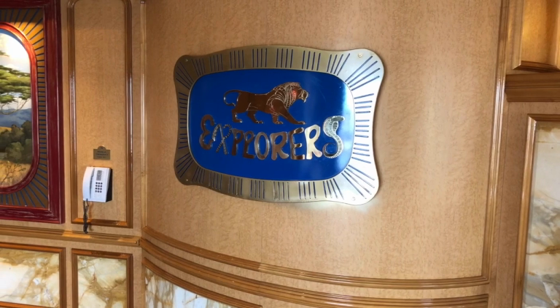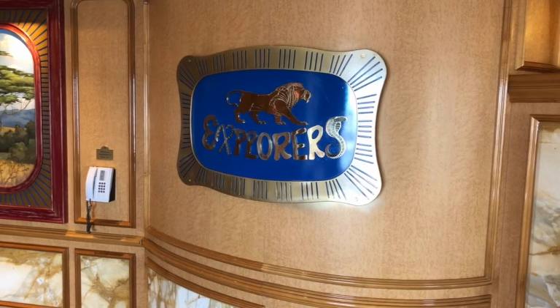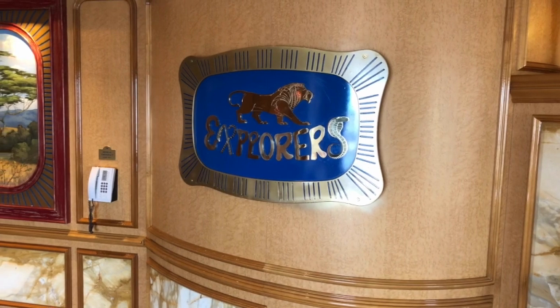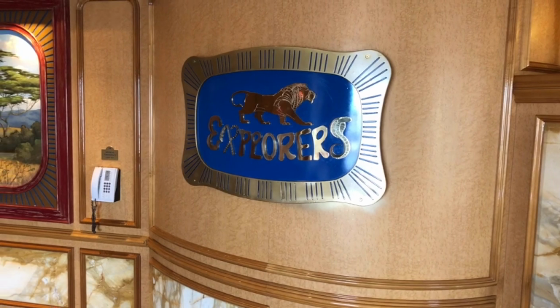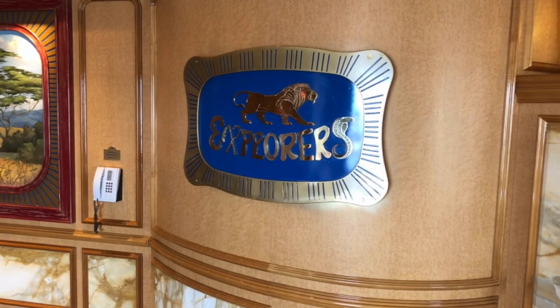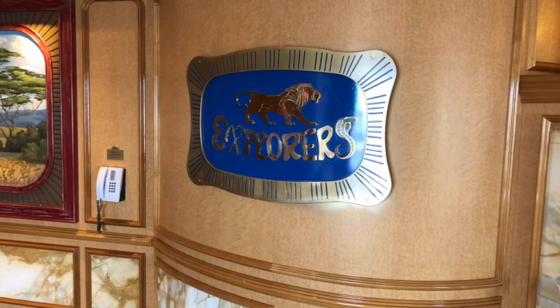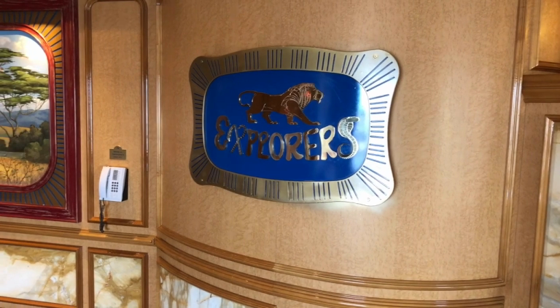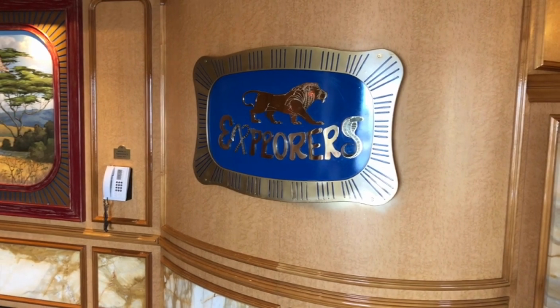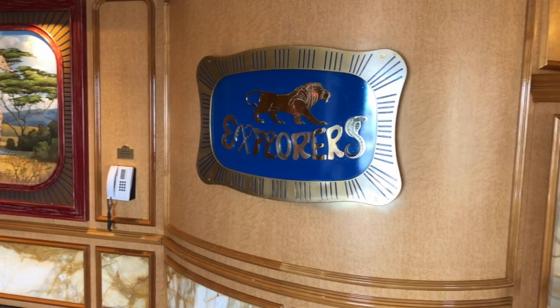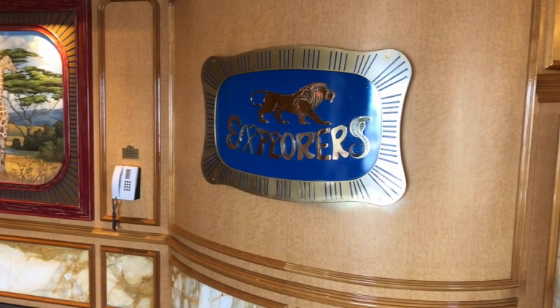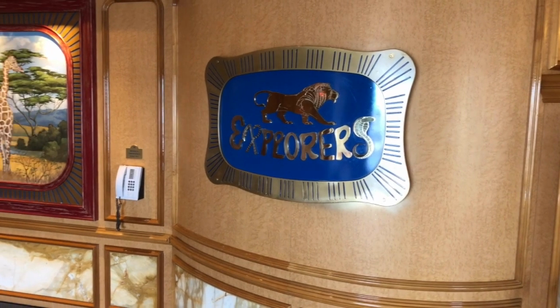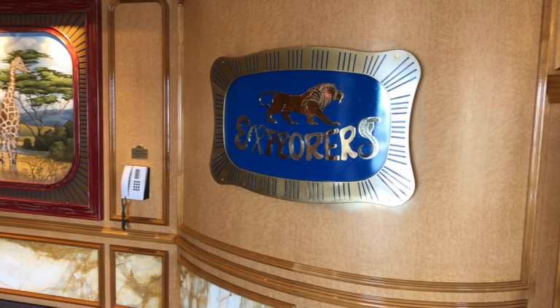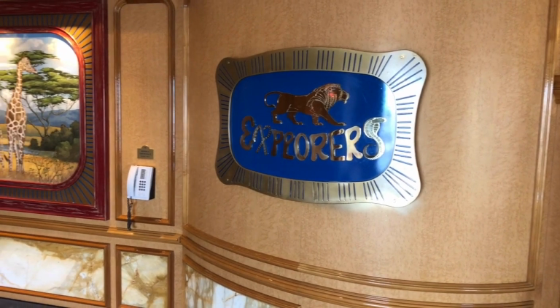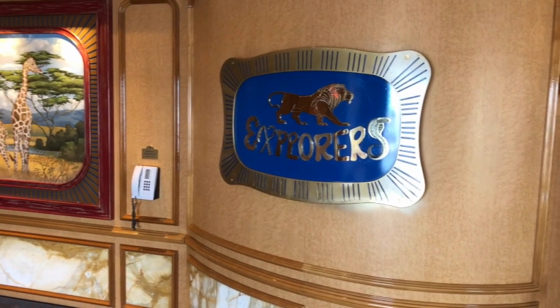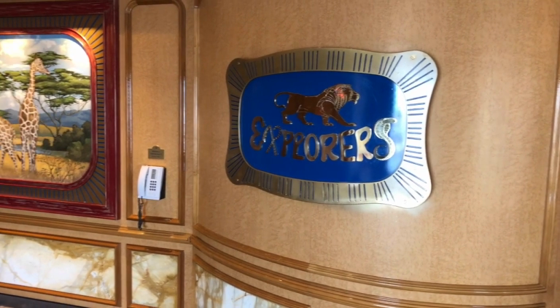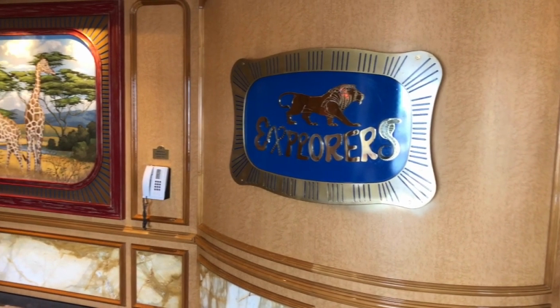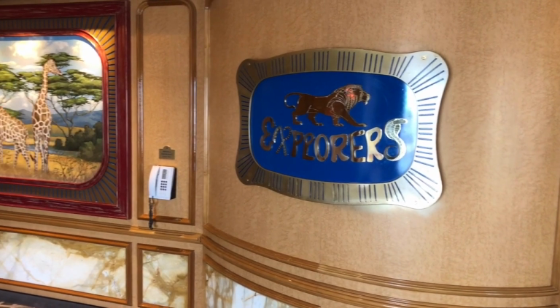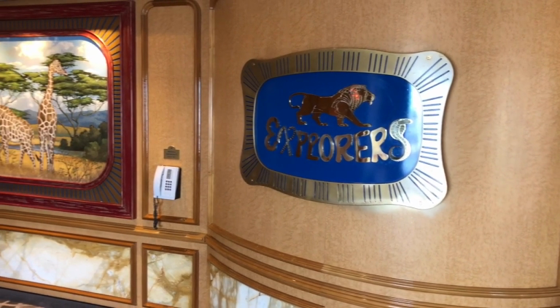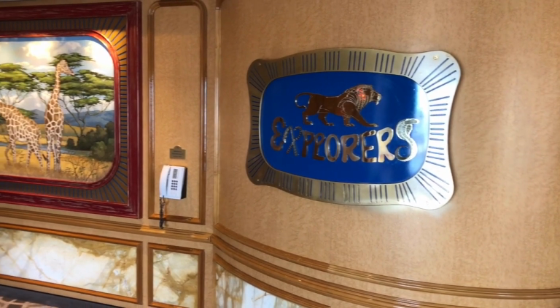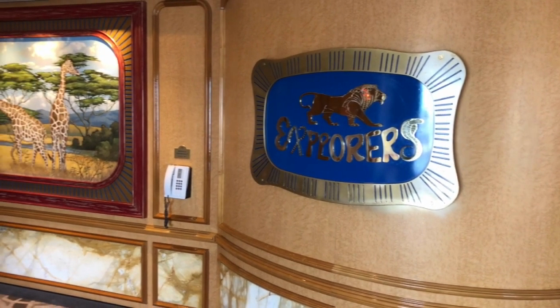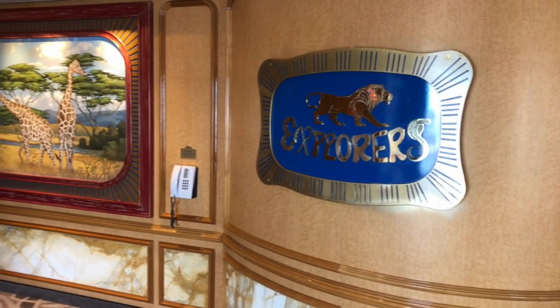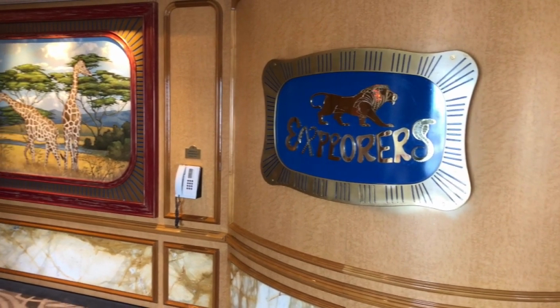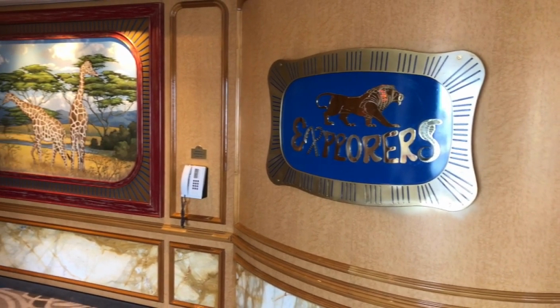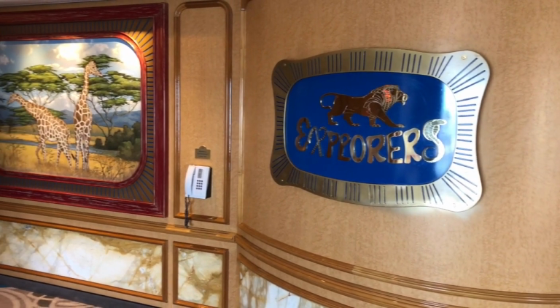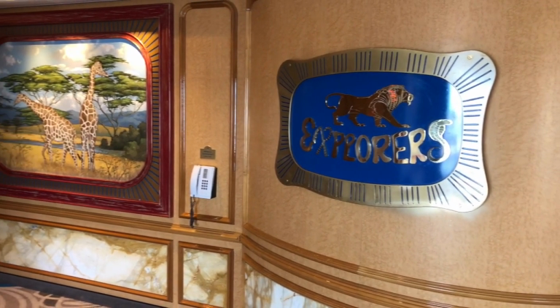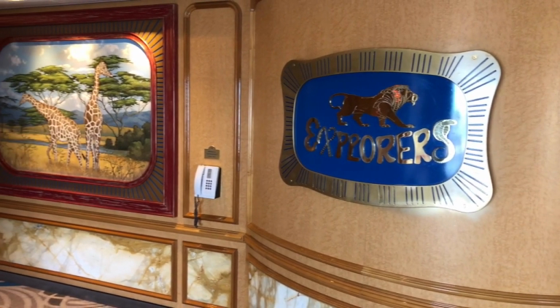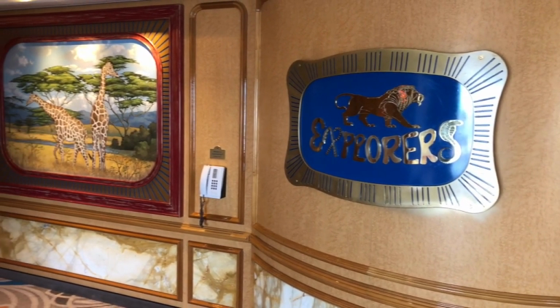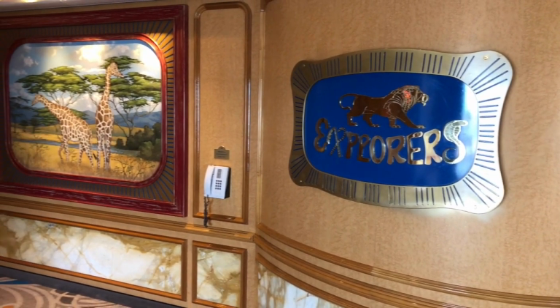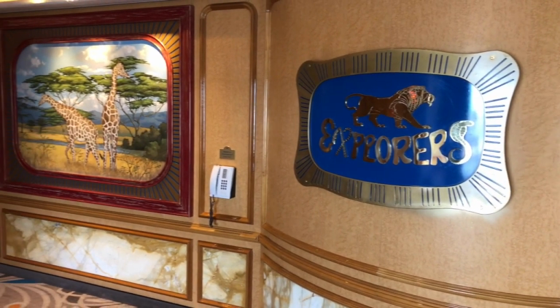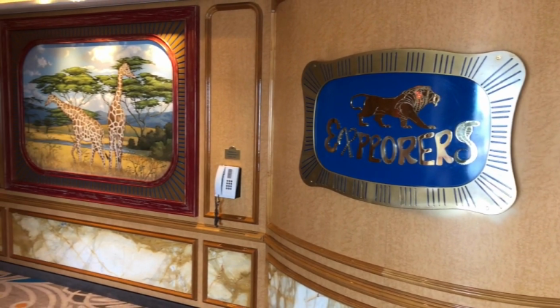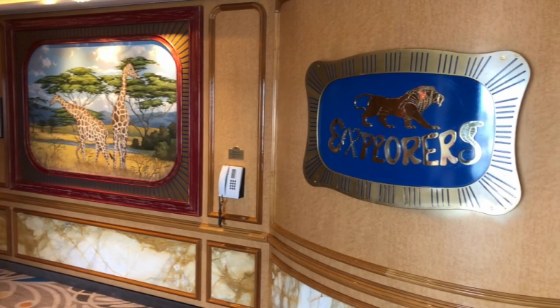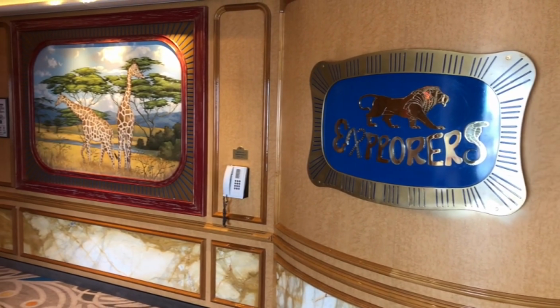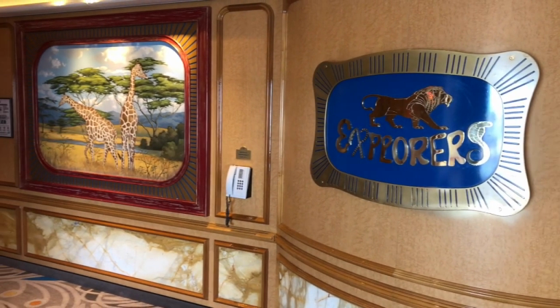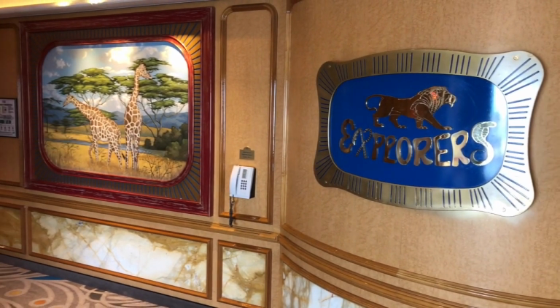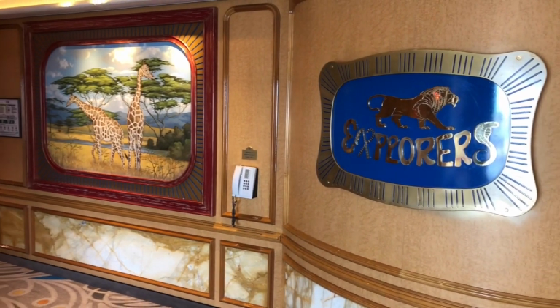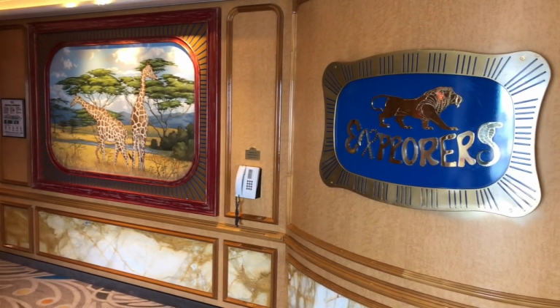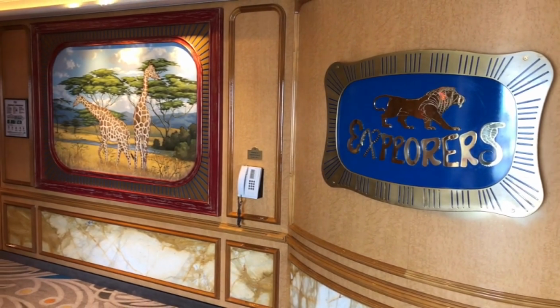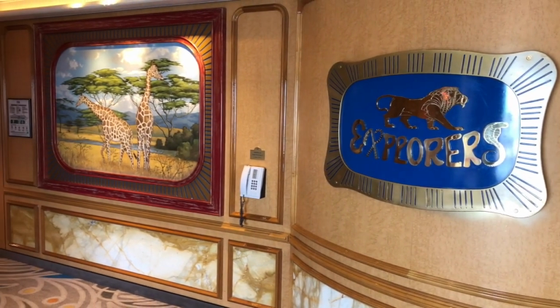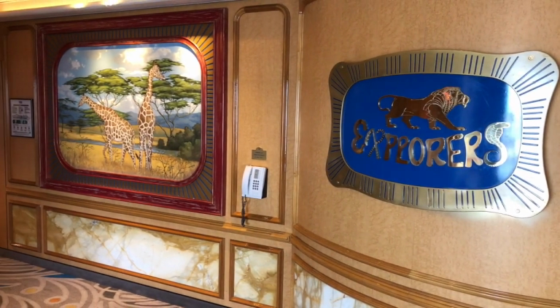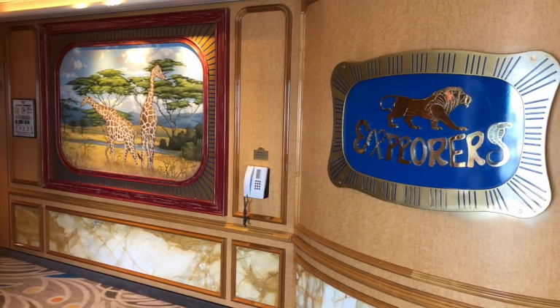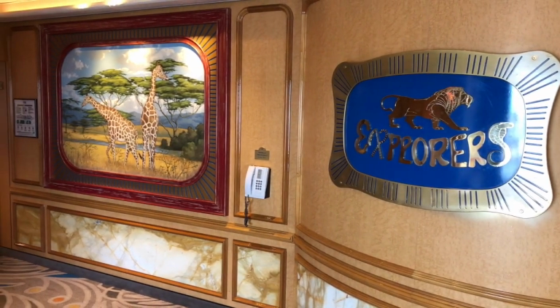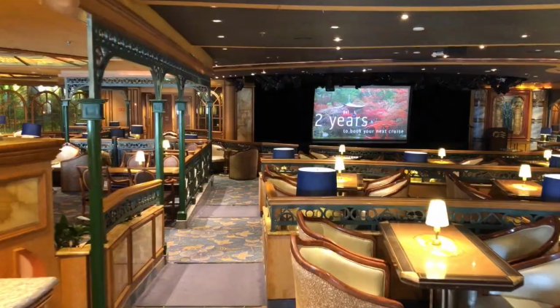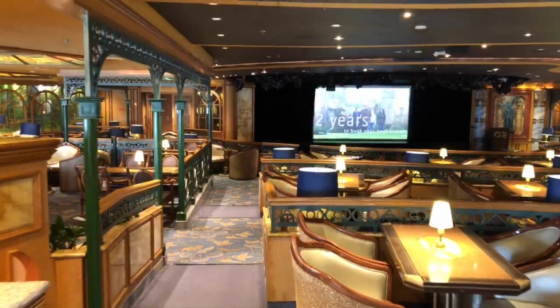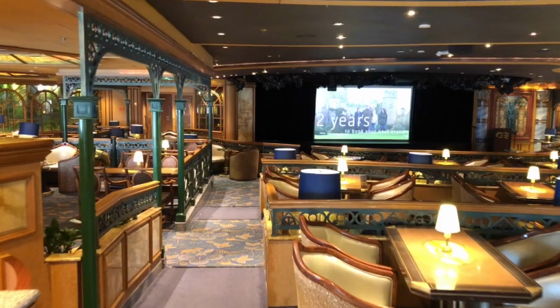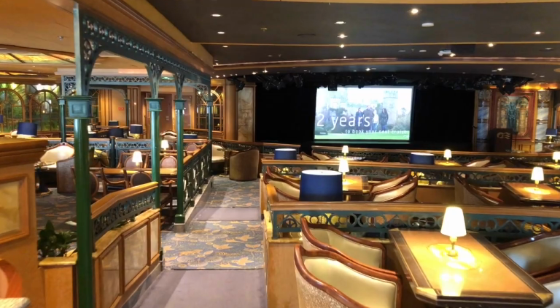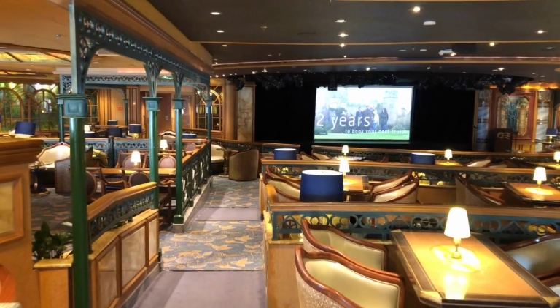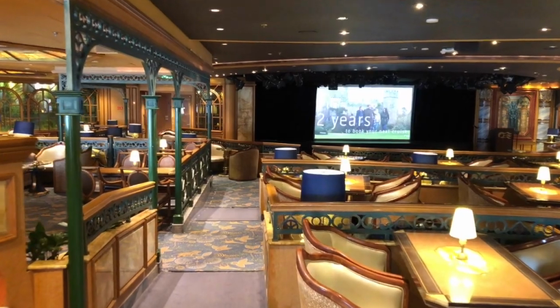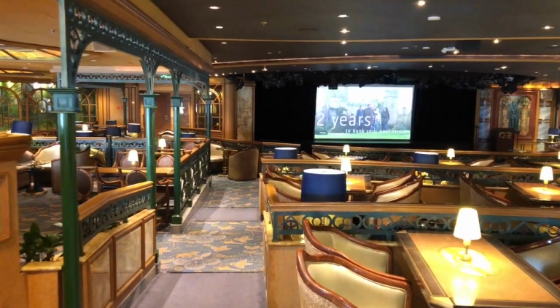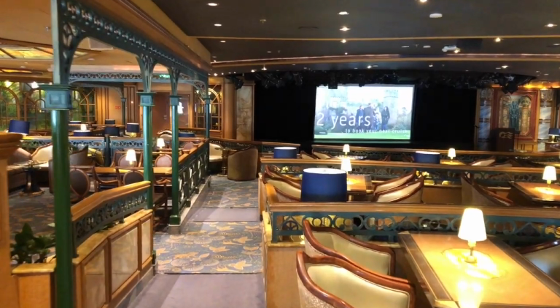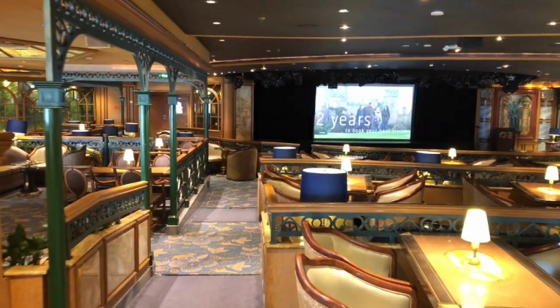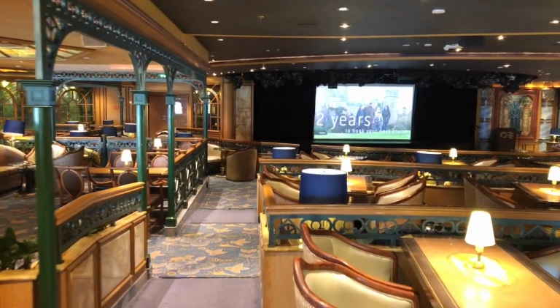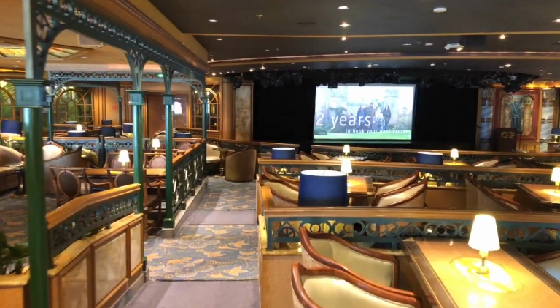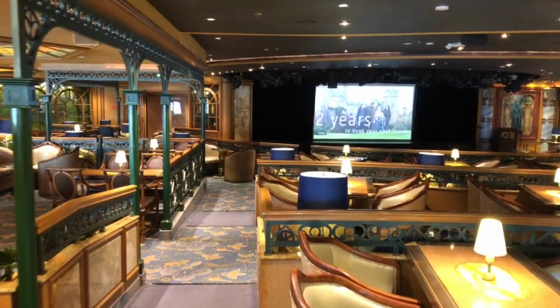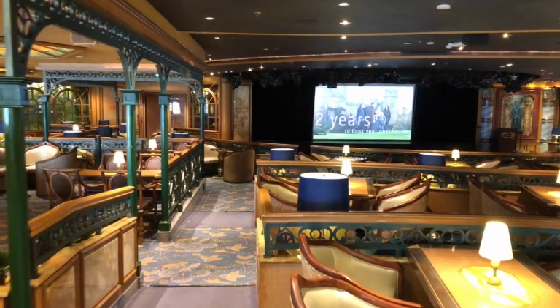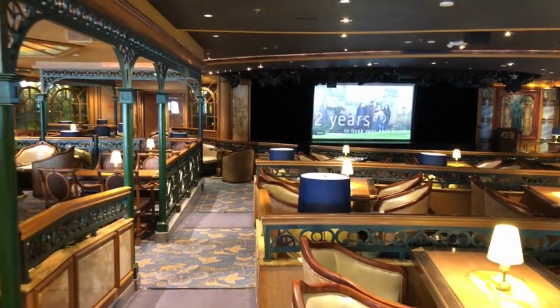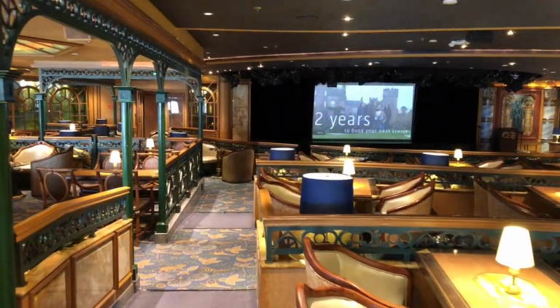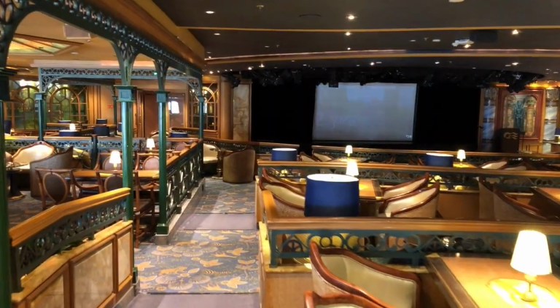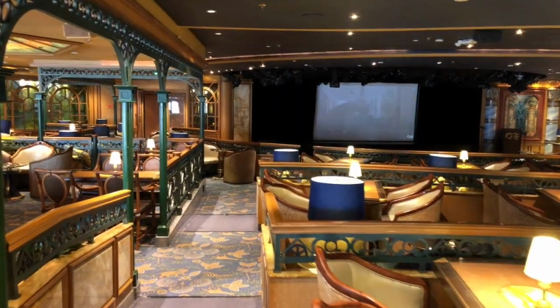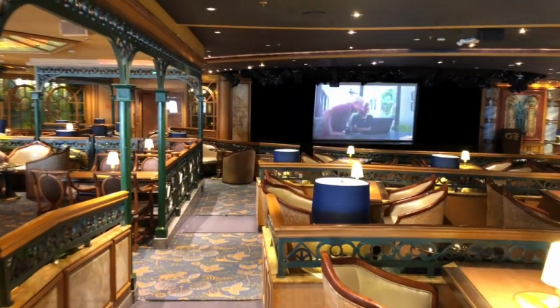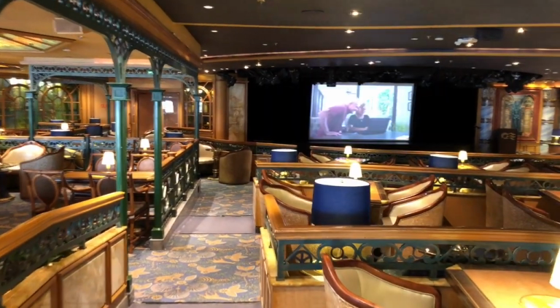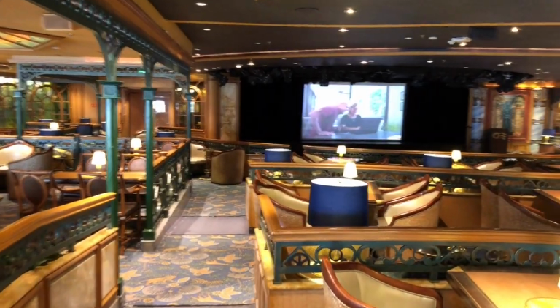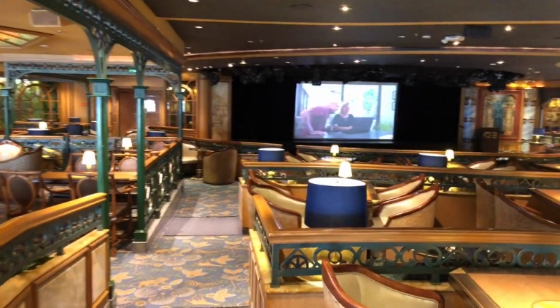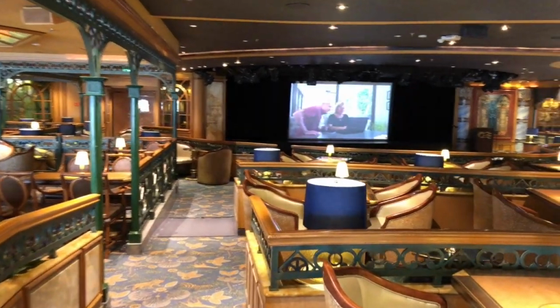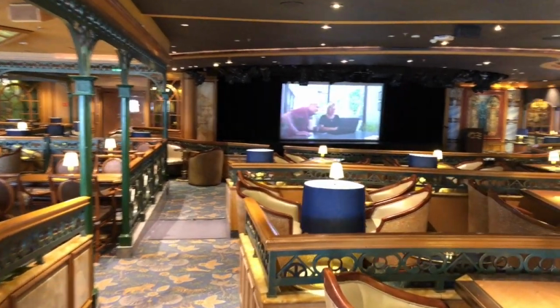Next we head down the deck to the Explorer's Lounge. This lounge hosts nightclub style performances with dancing and cocktails.